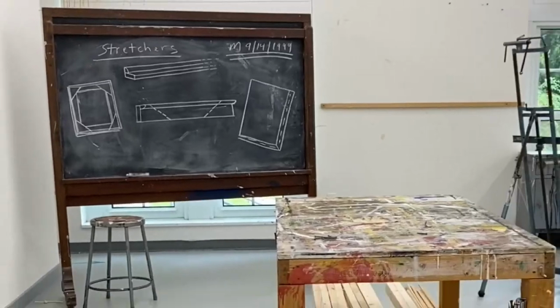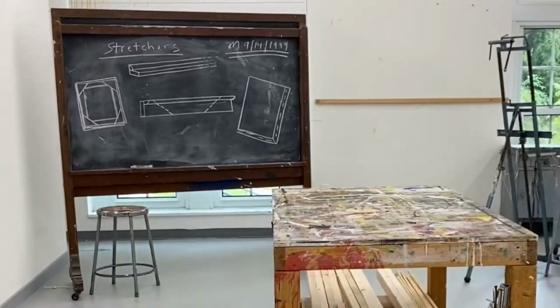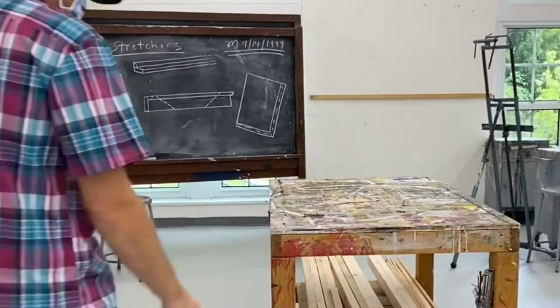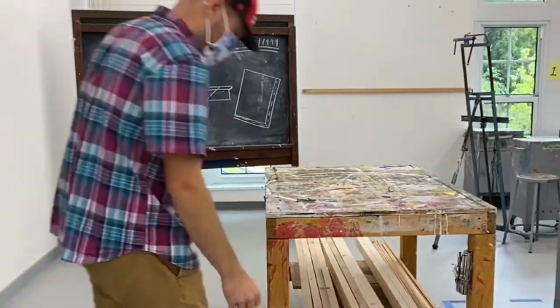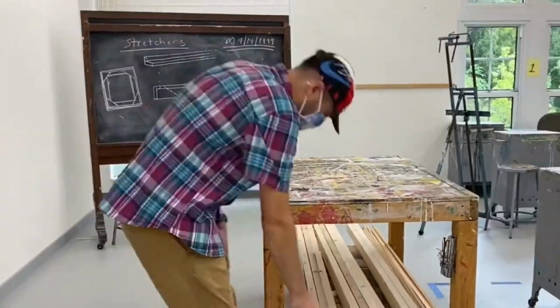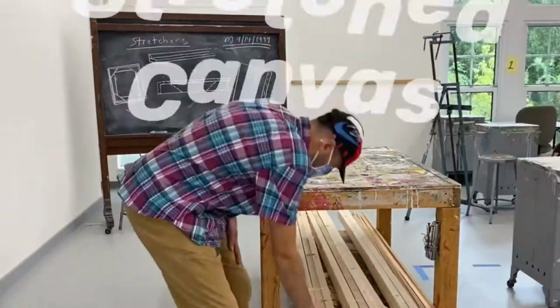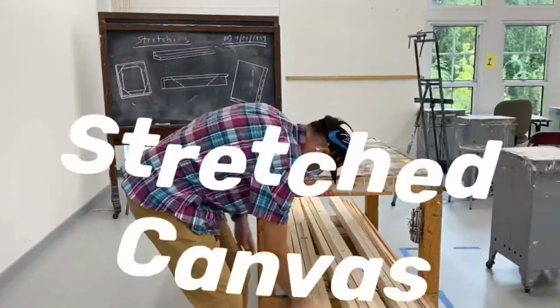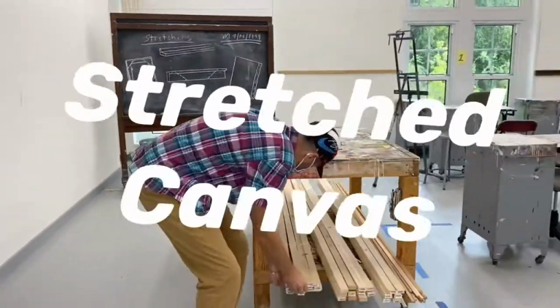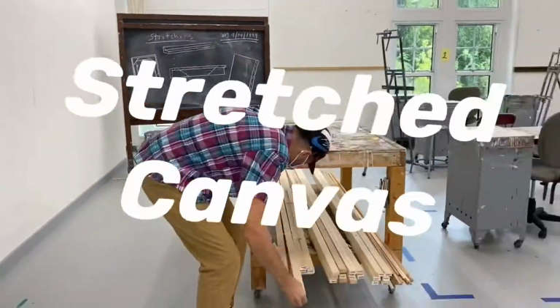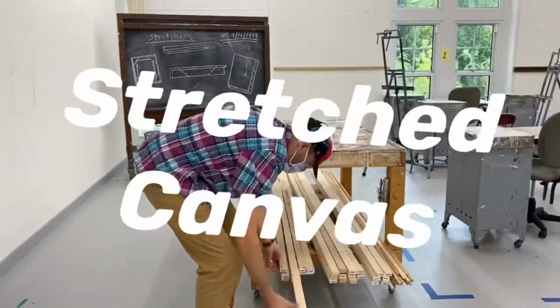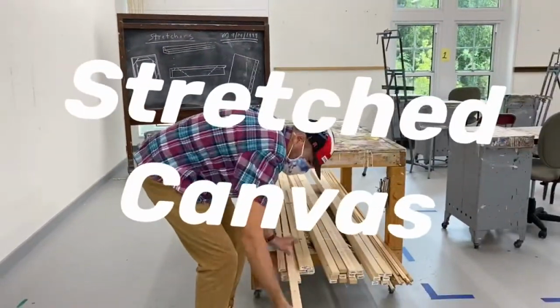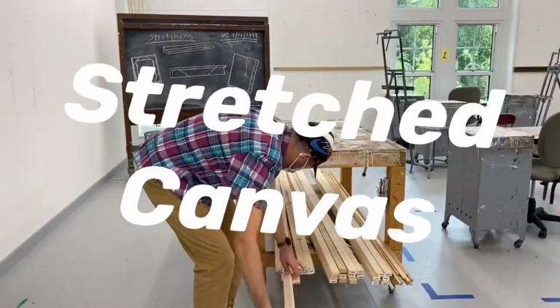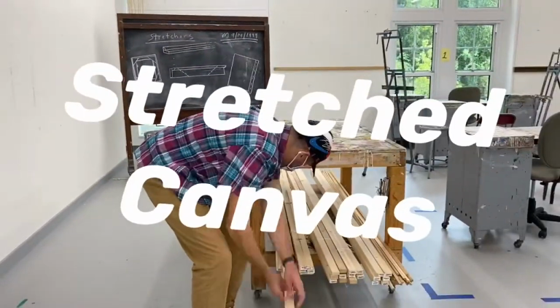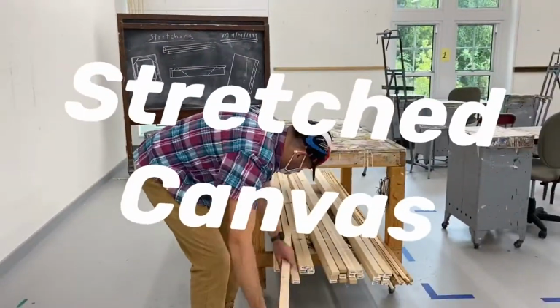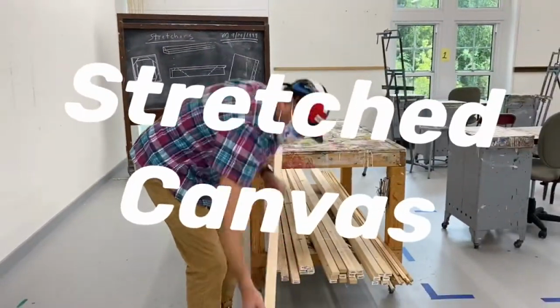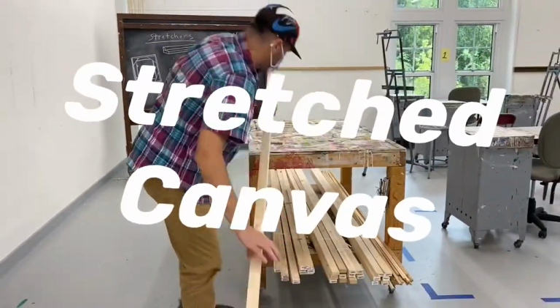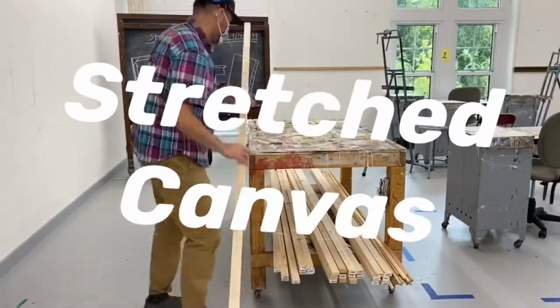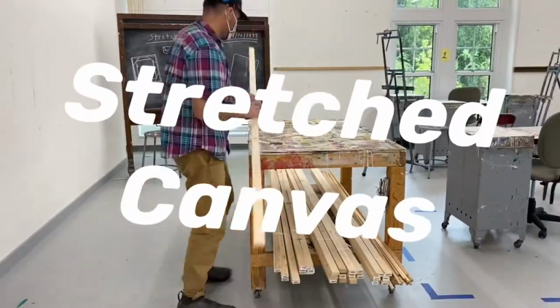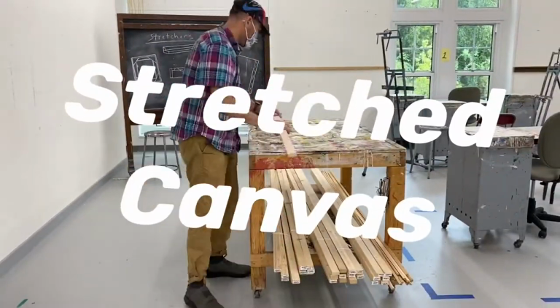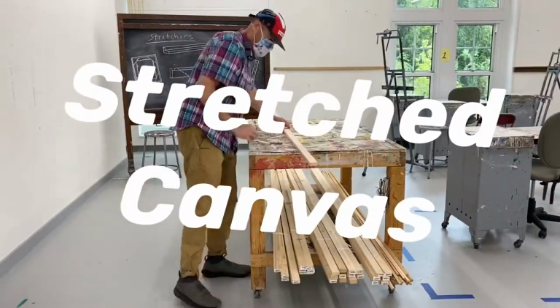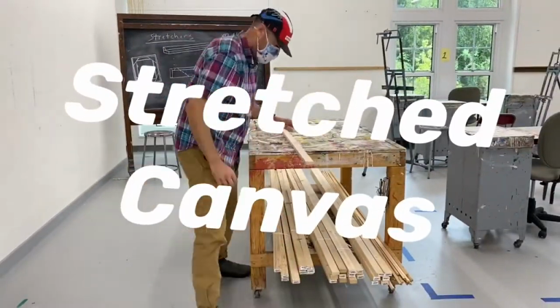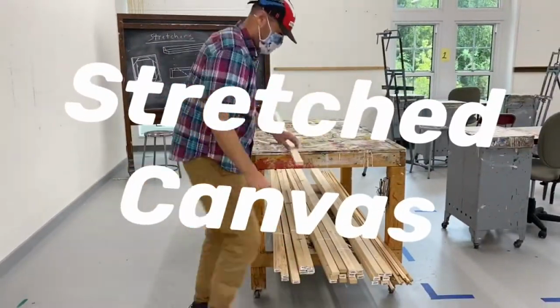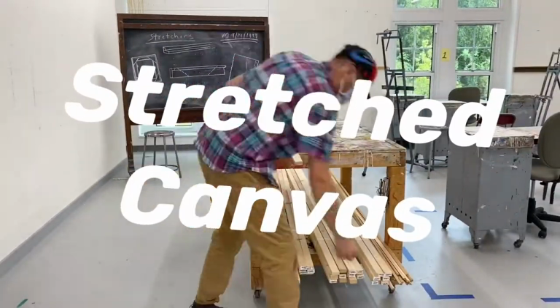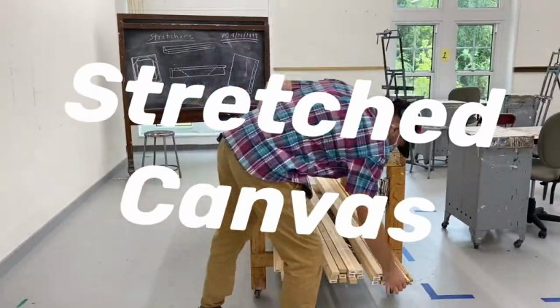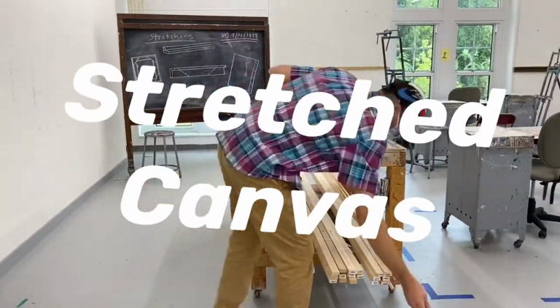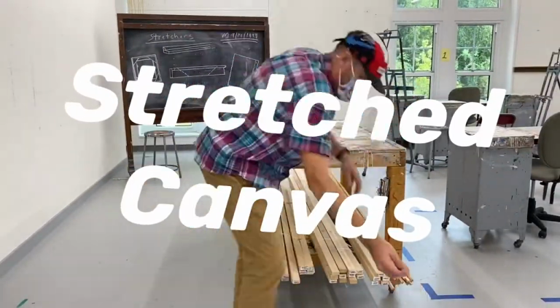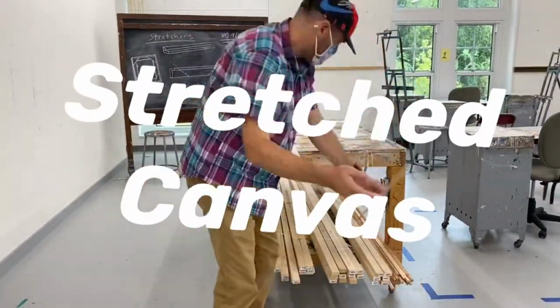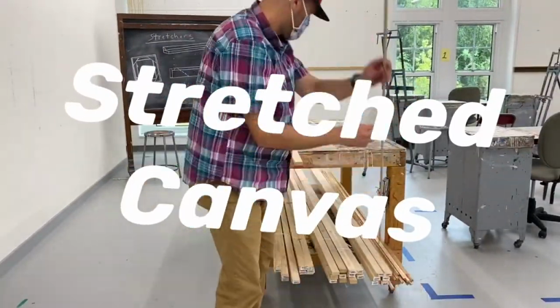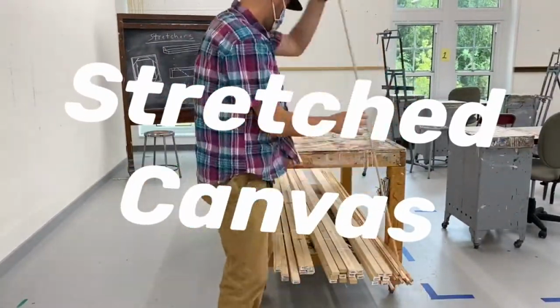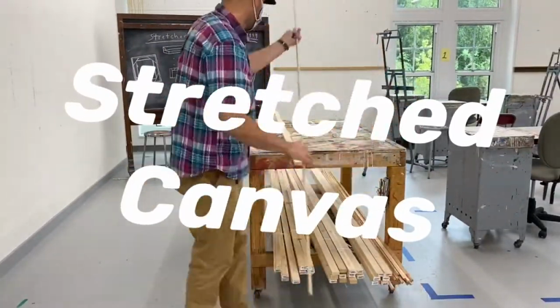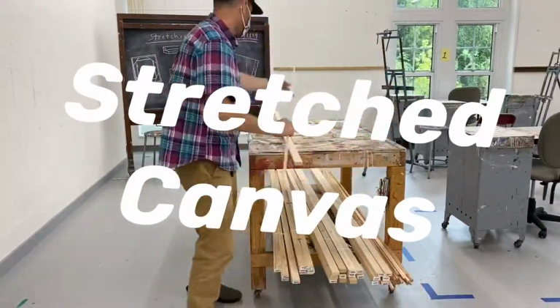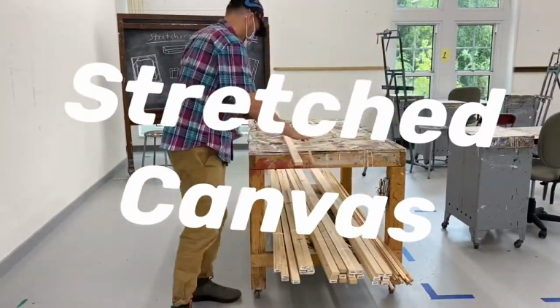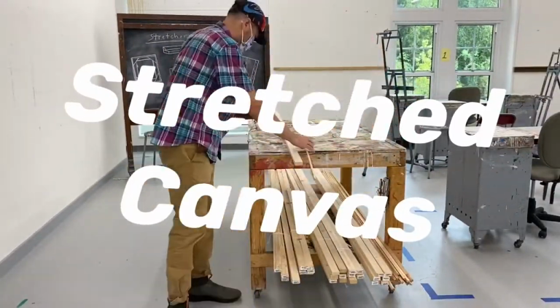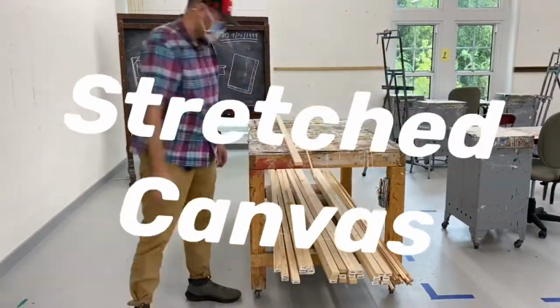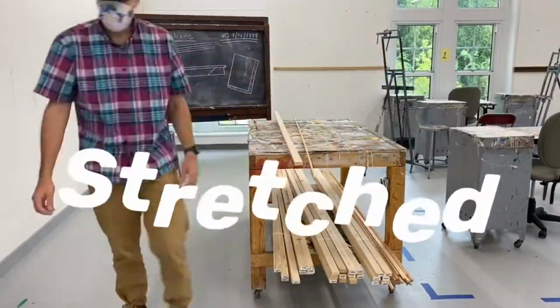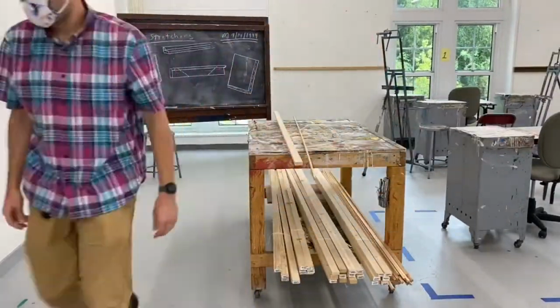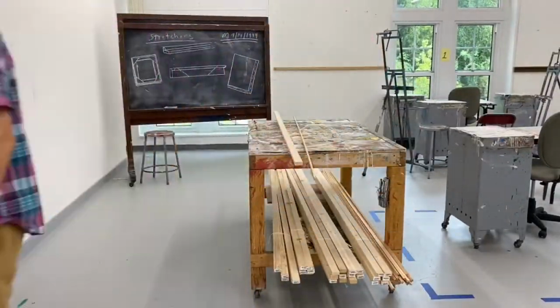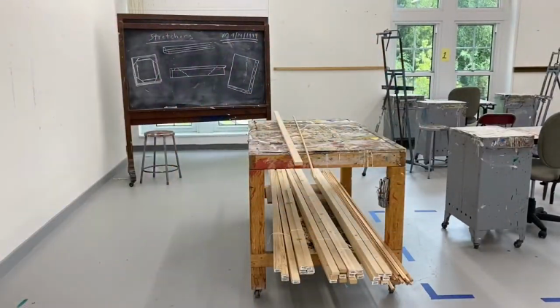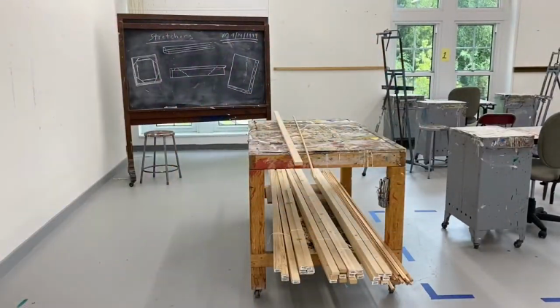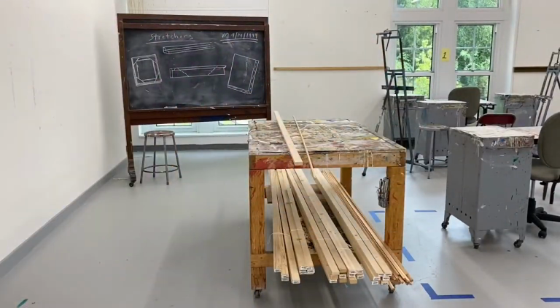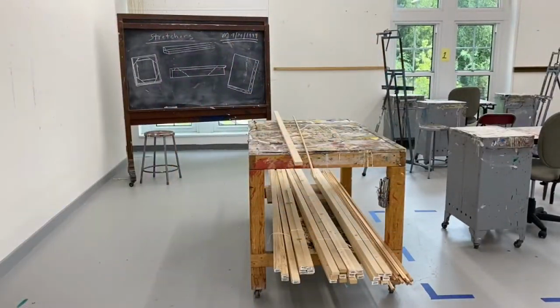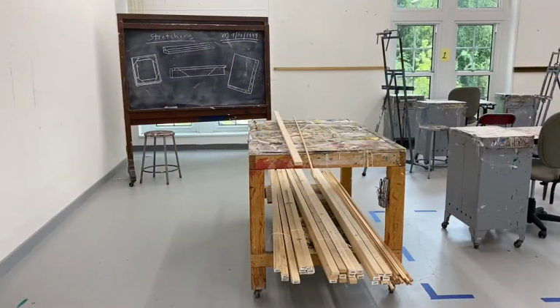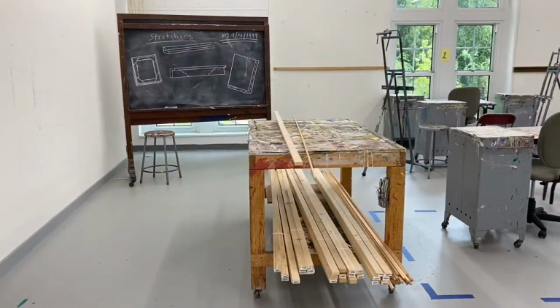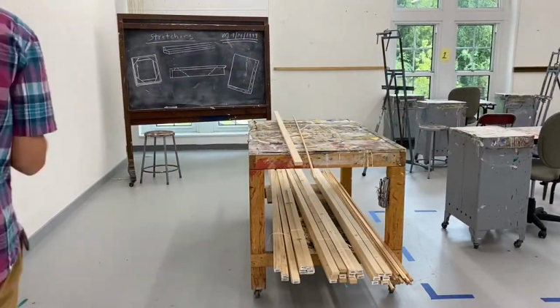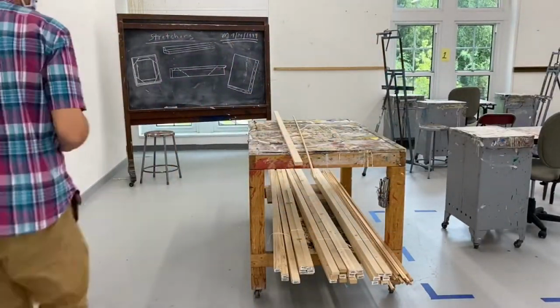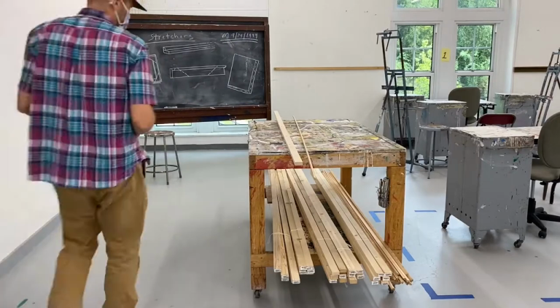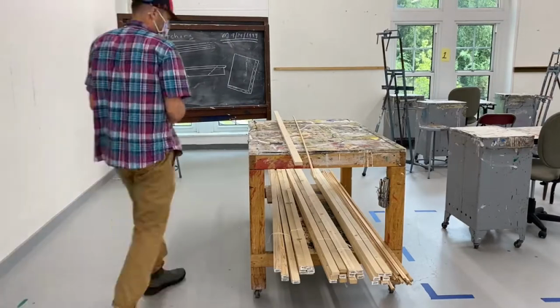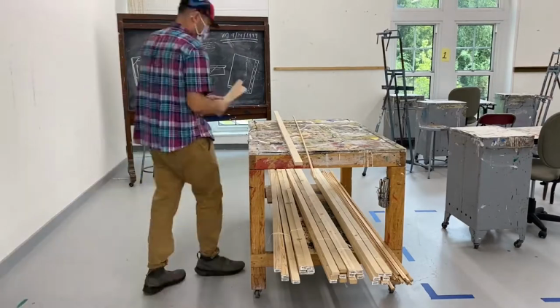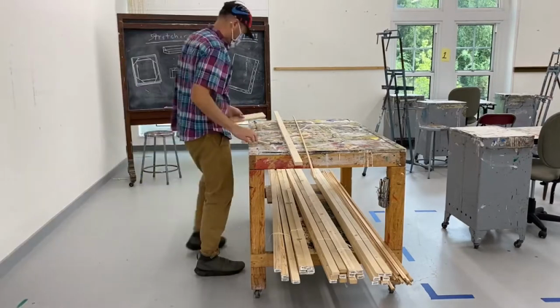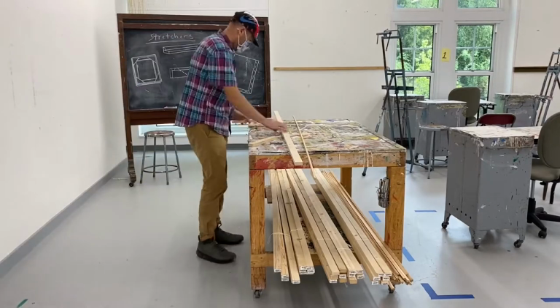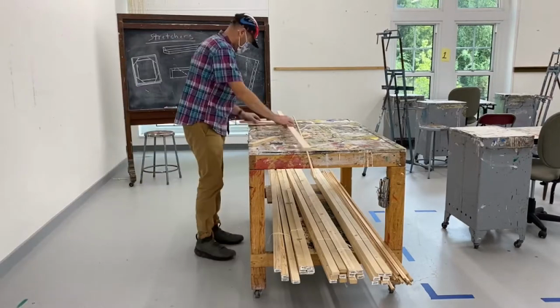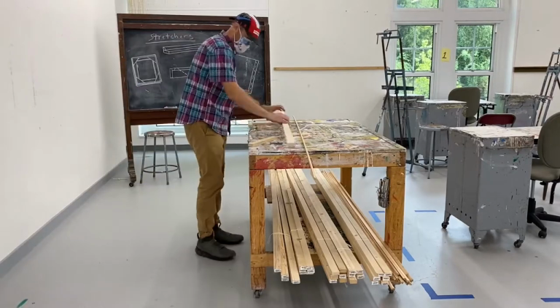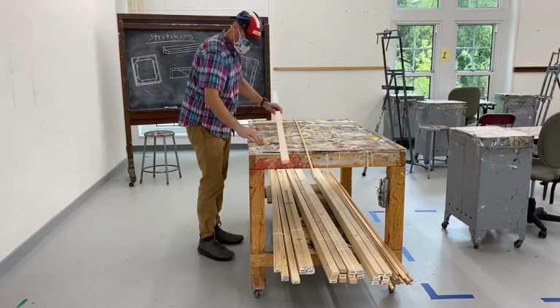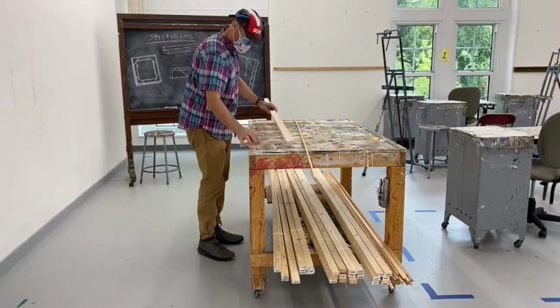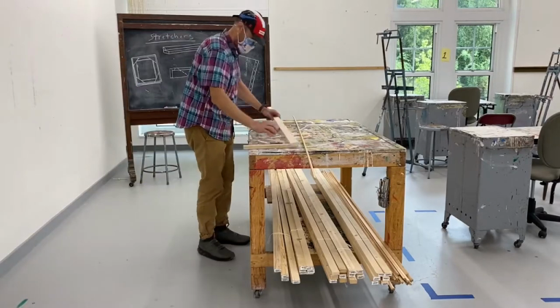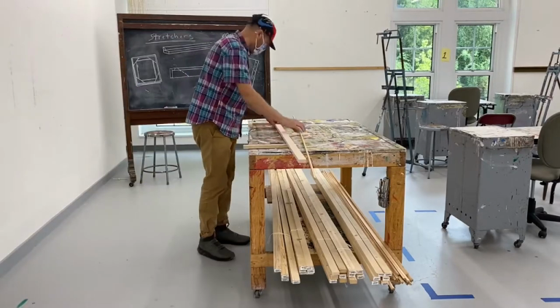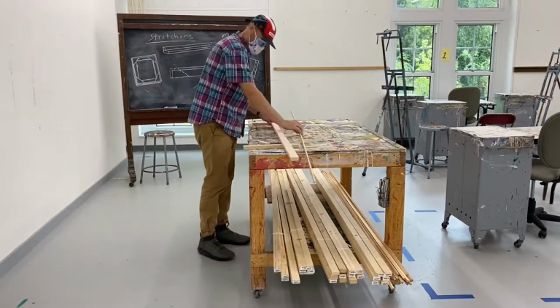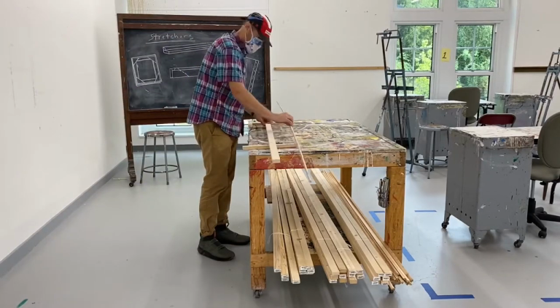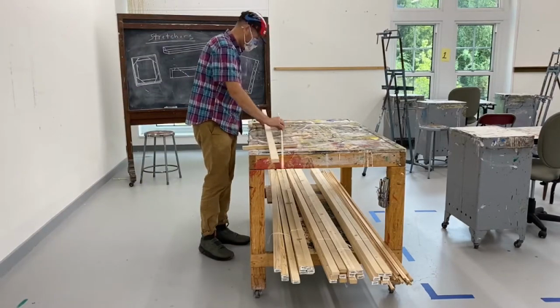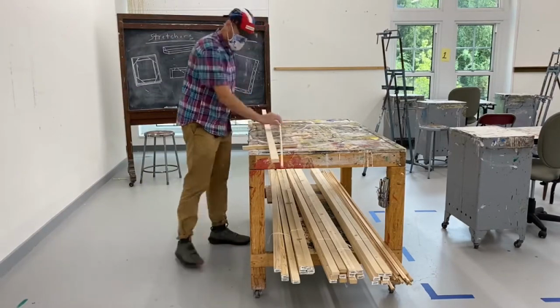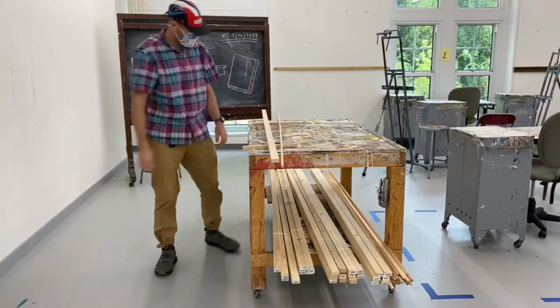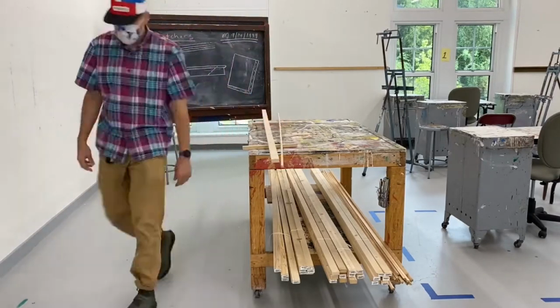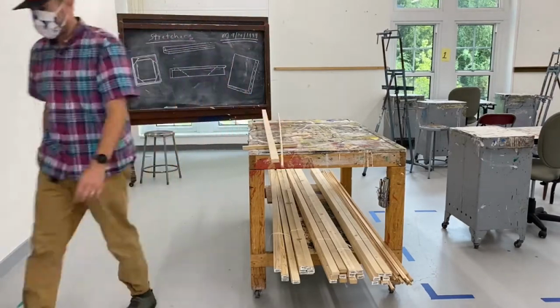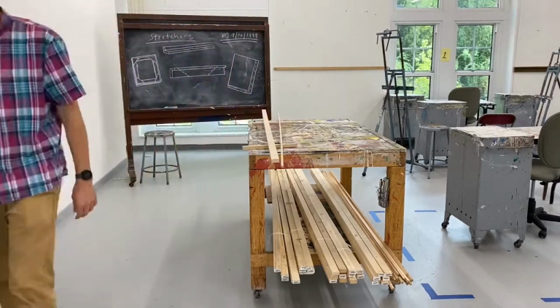Hi everybody, let's get started today with making a stretched canvas so we can paint on.